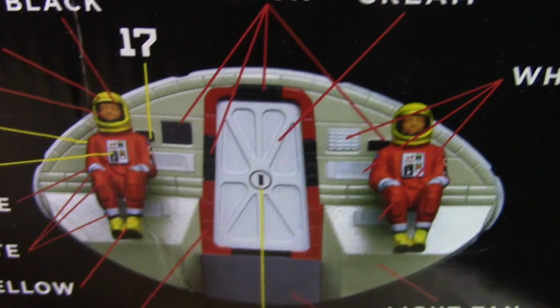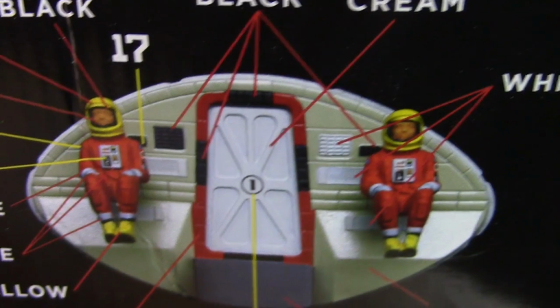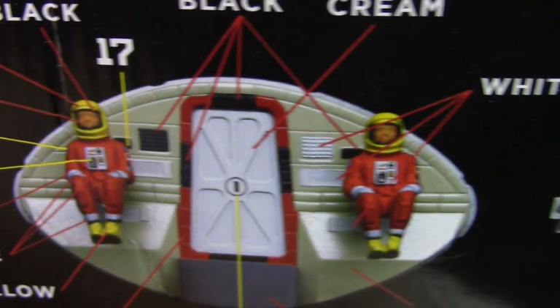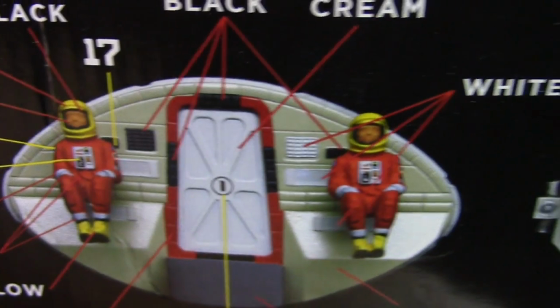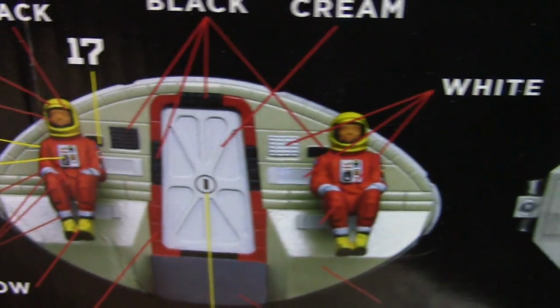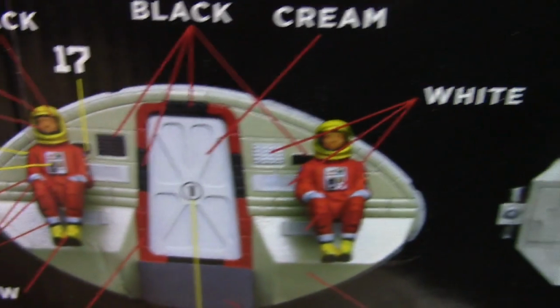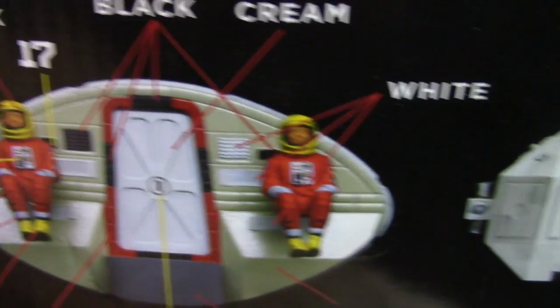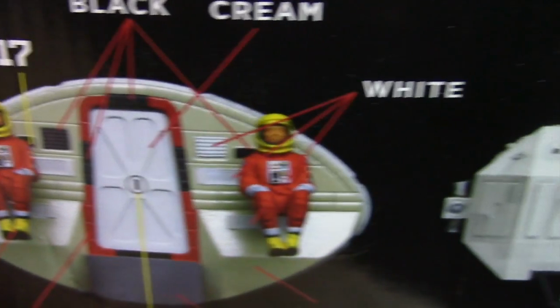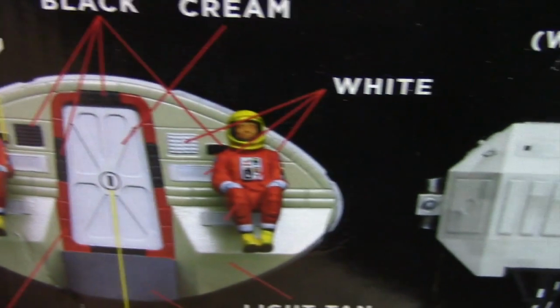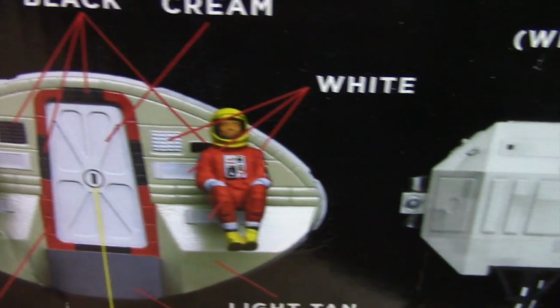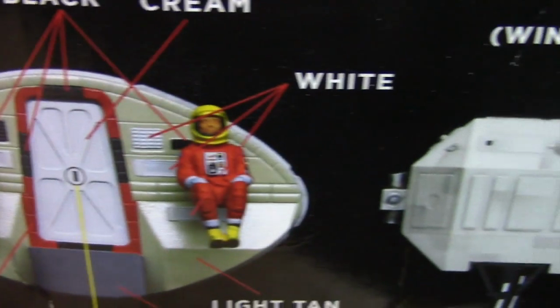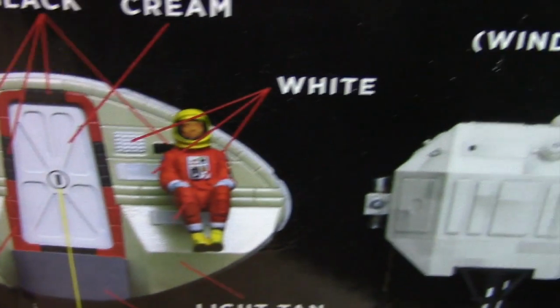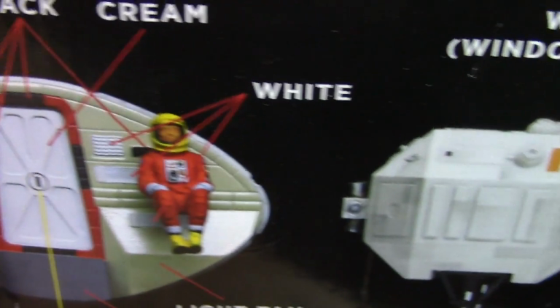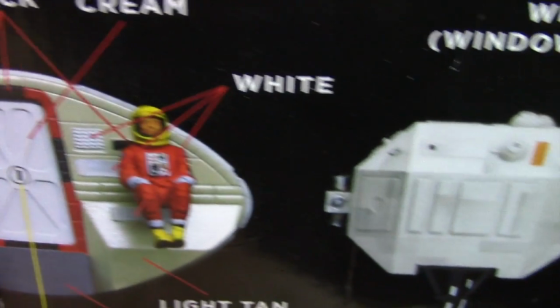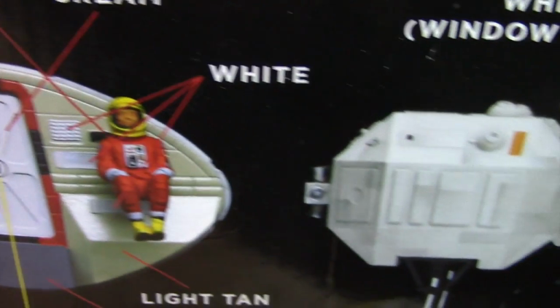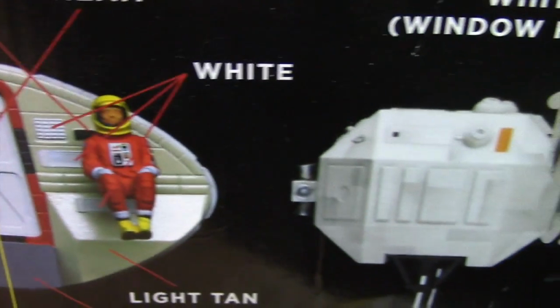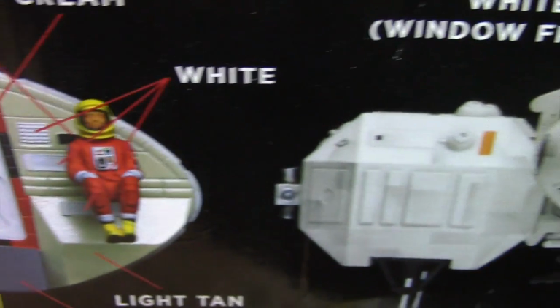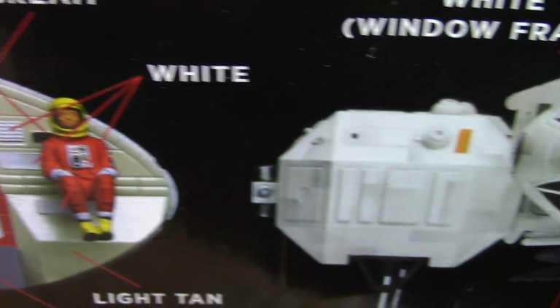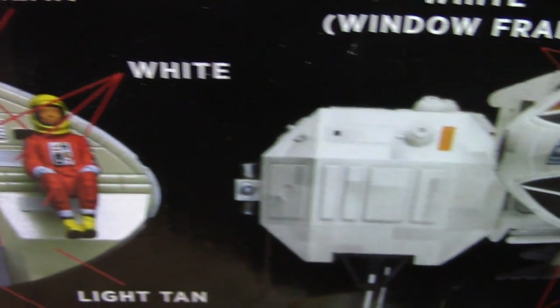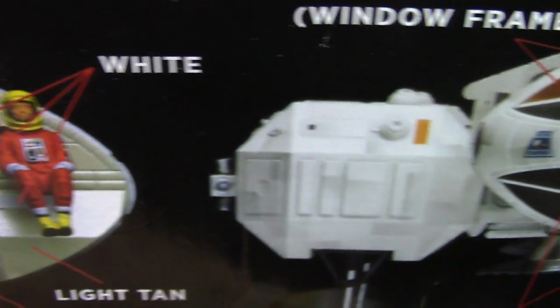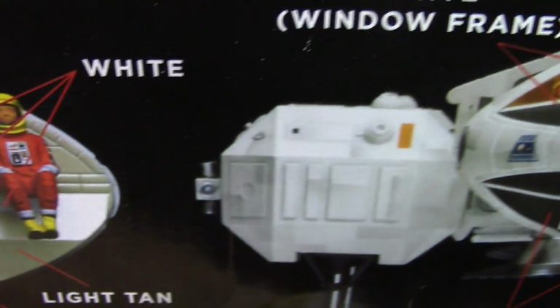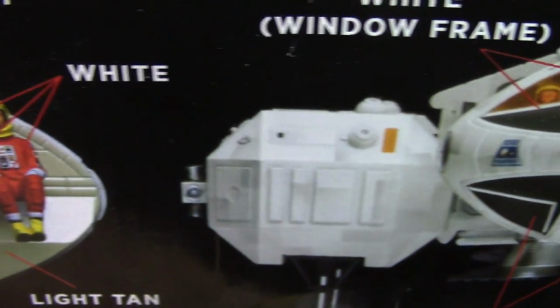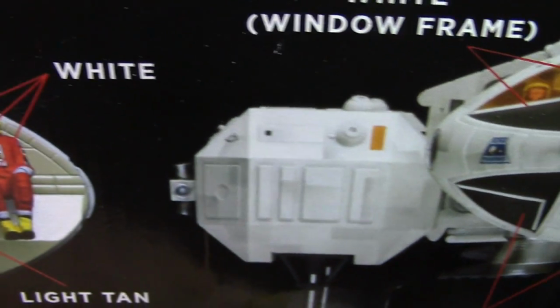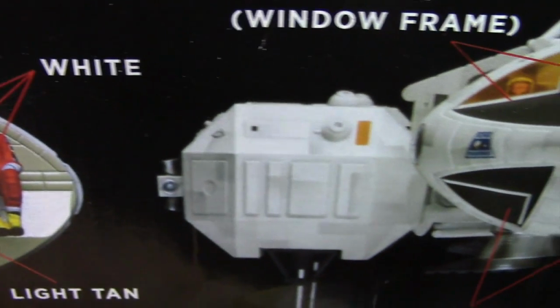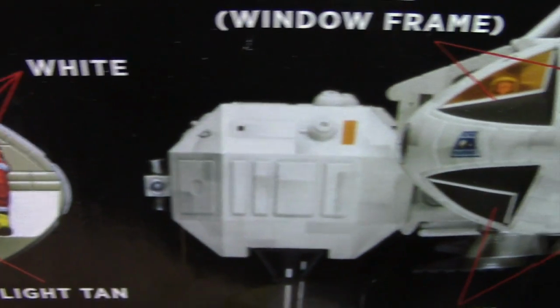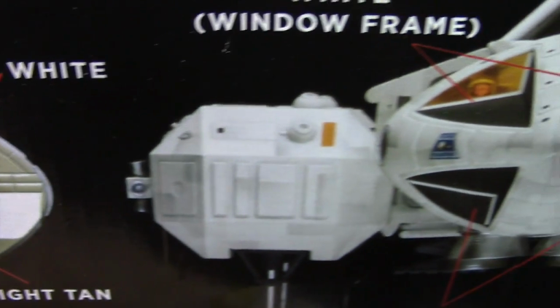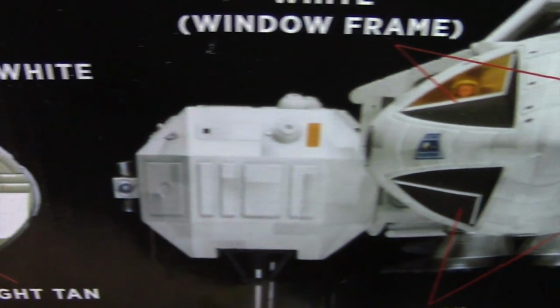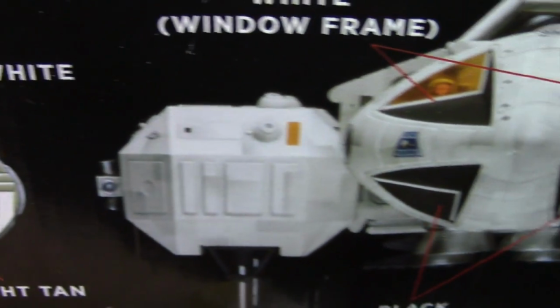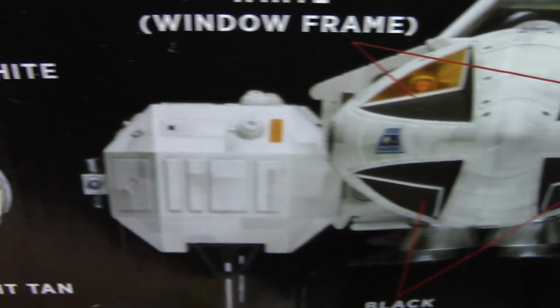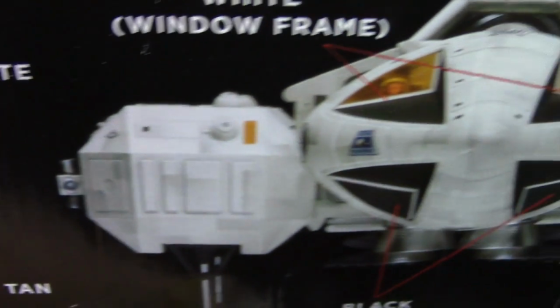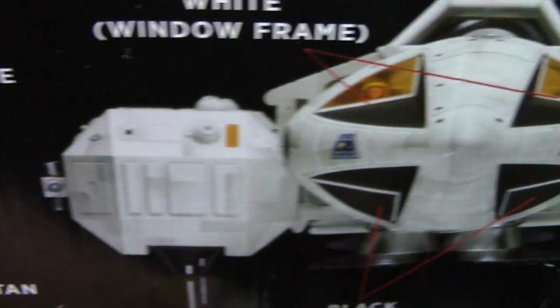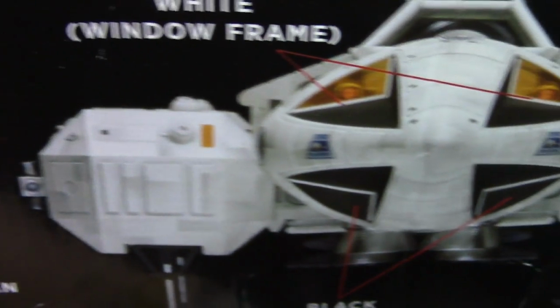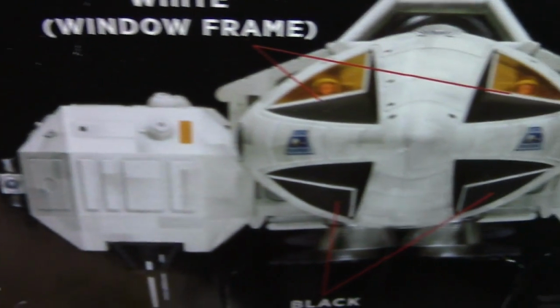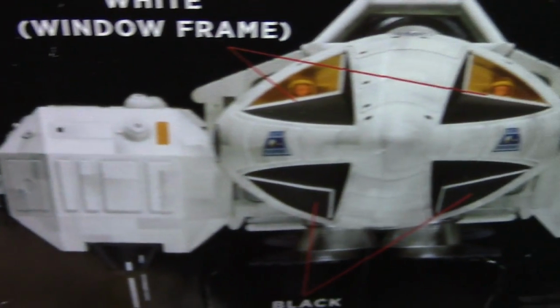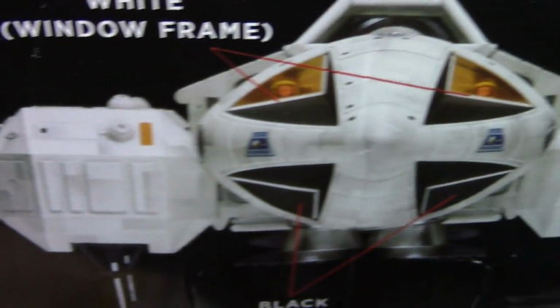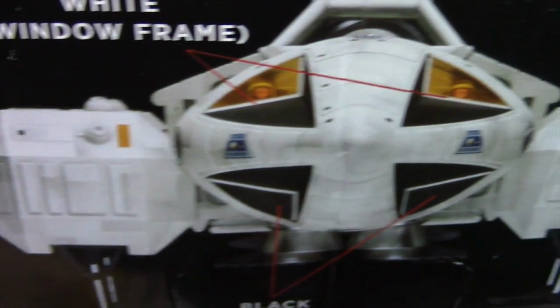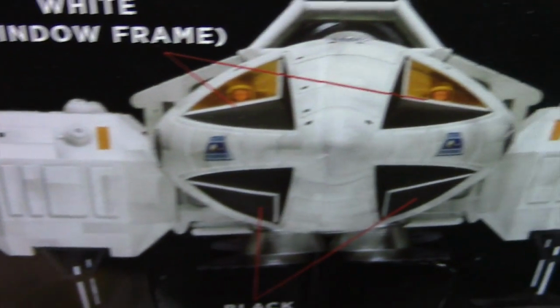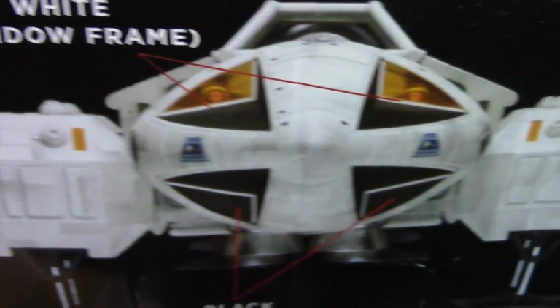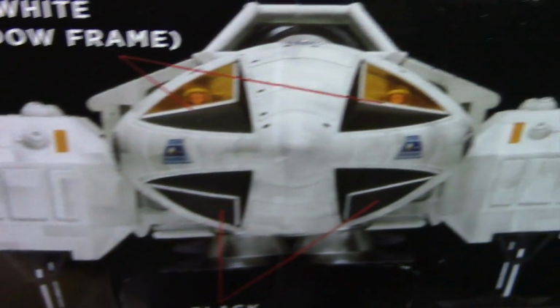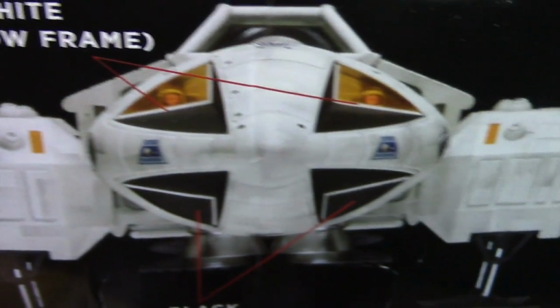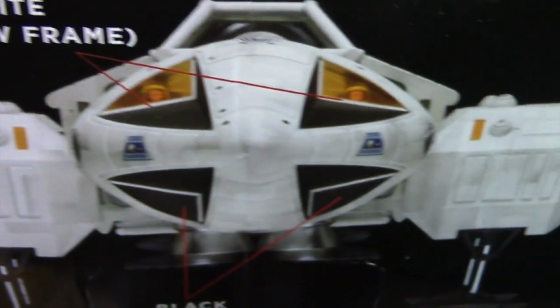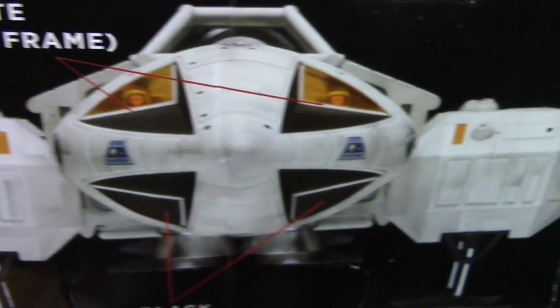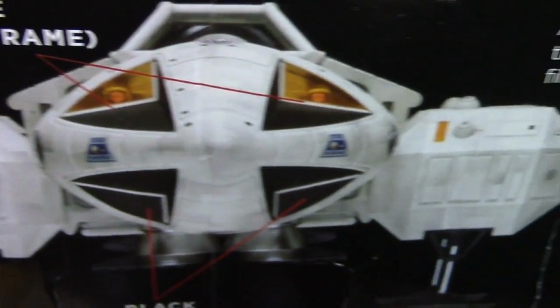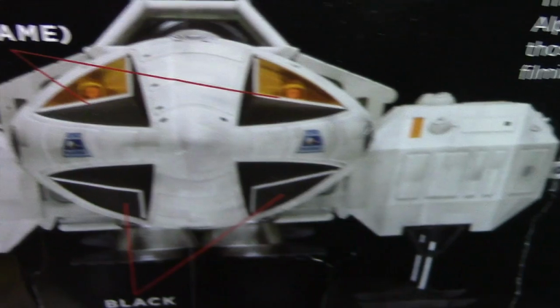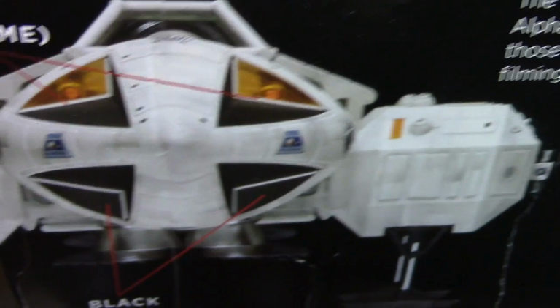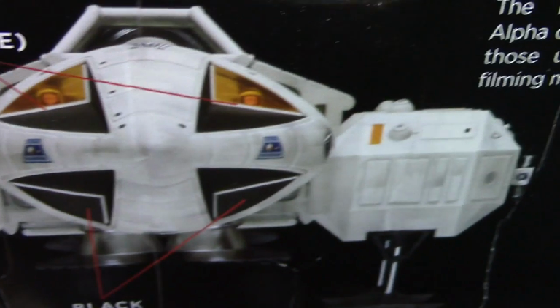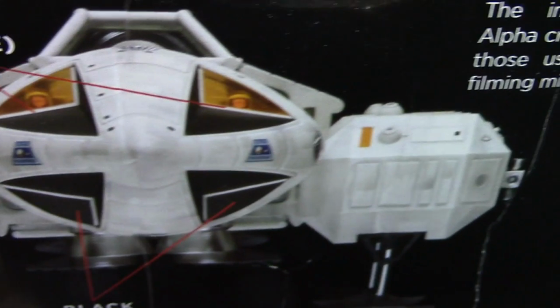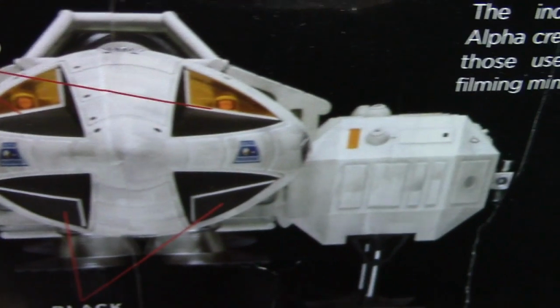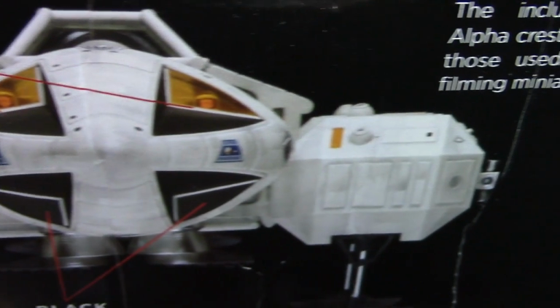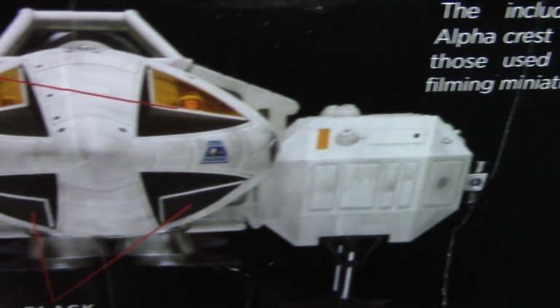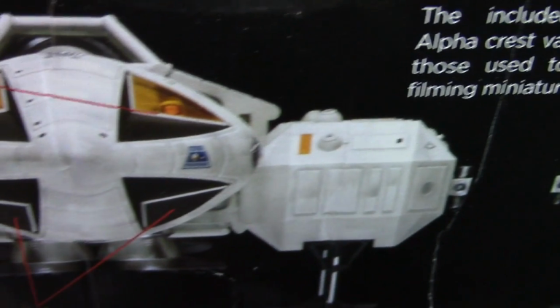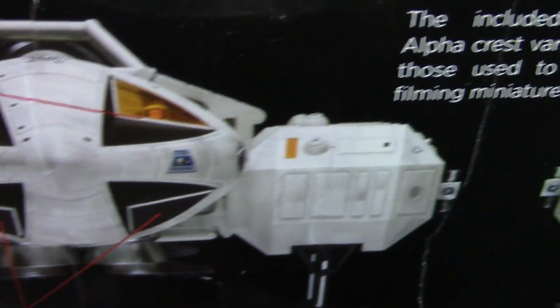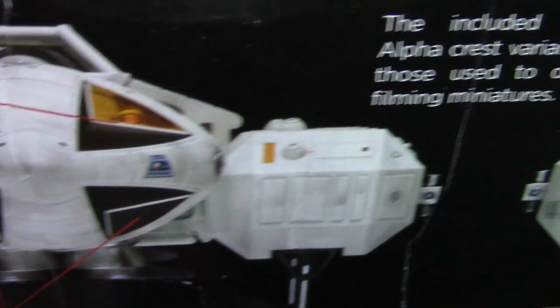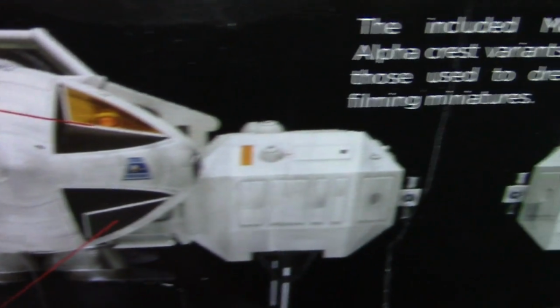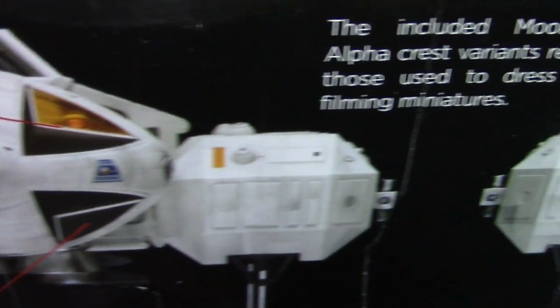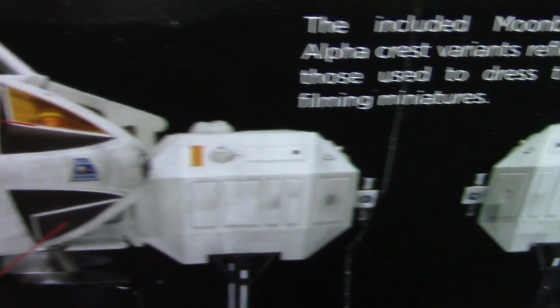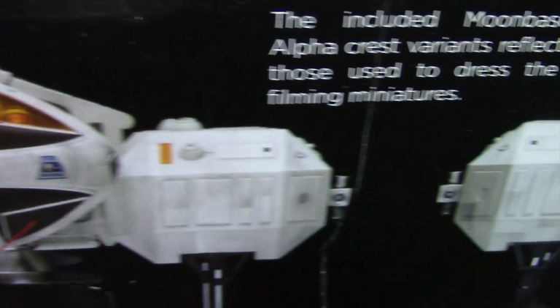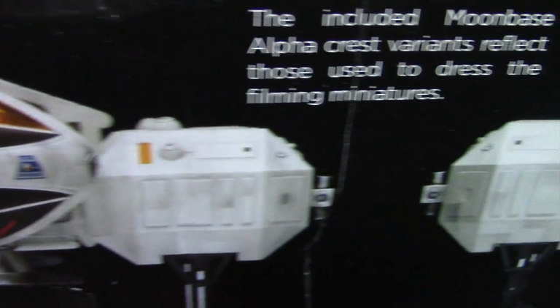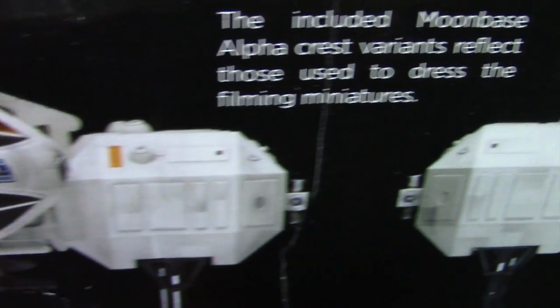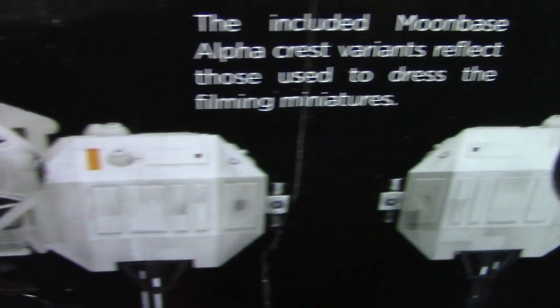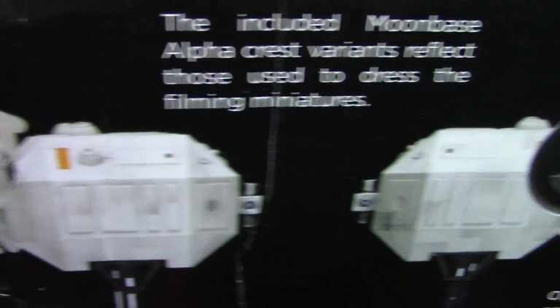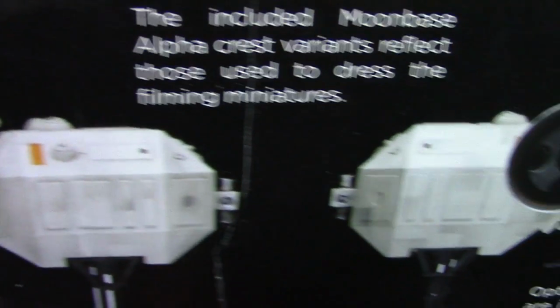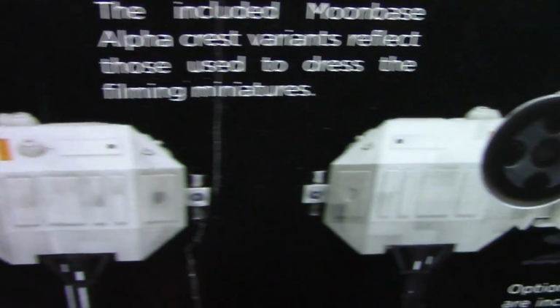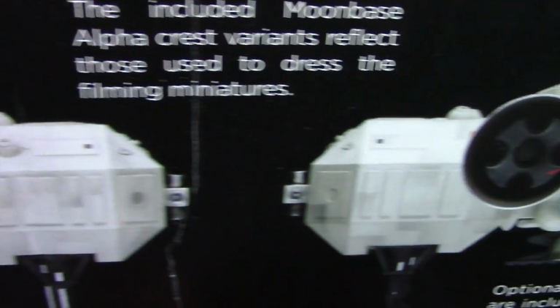Hey everybody, and welcome to another Industrial Modeler. This is now part 4 of my Space 1999 Round 2 Eagle build.